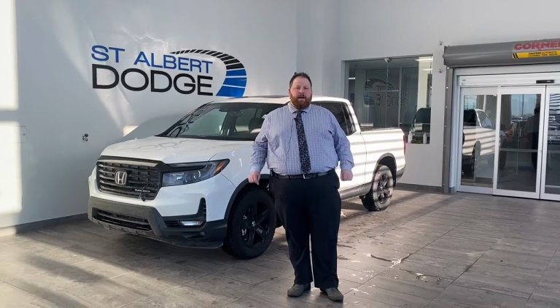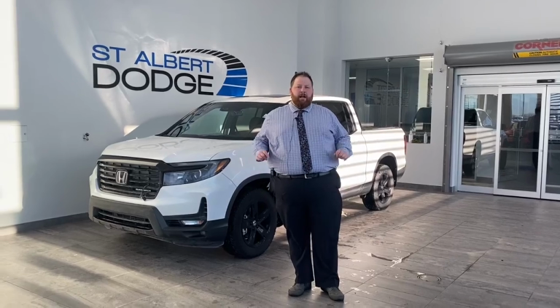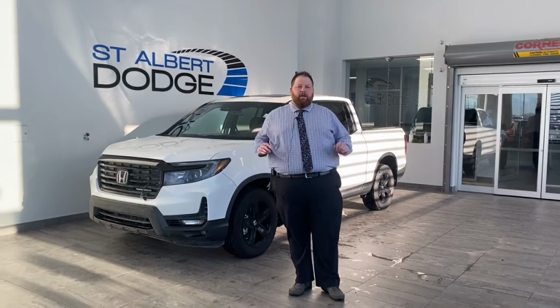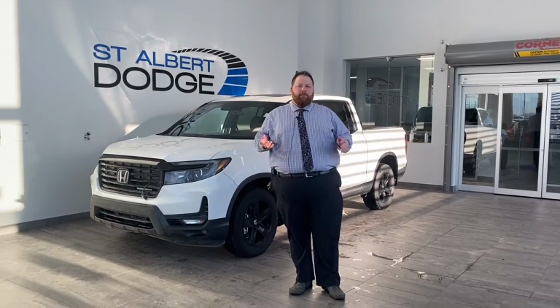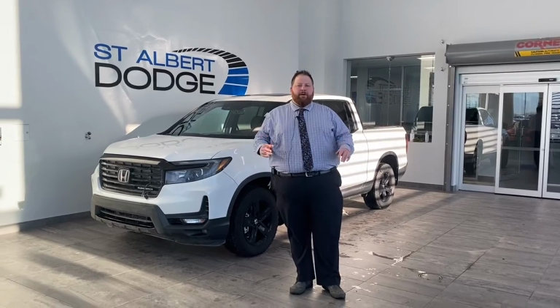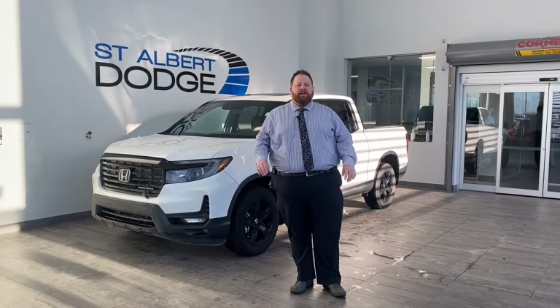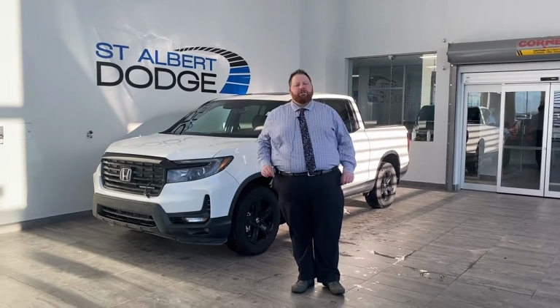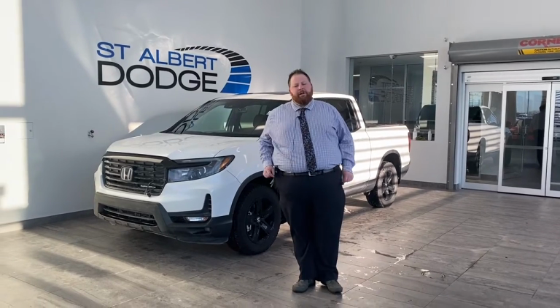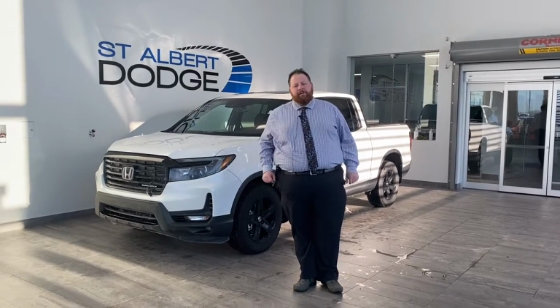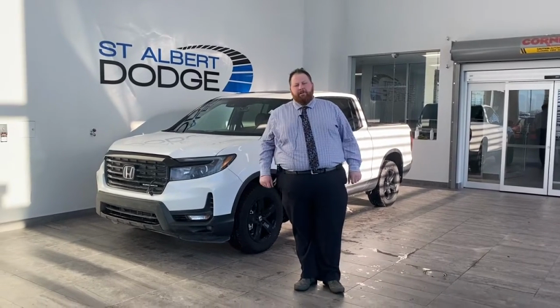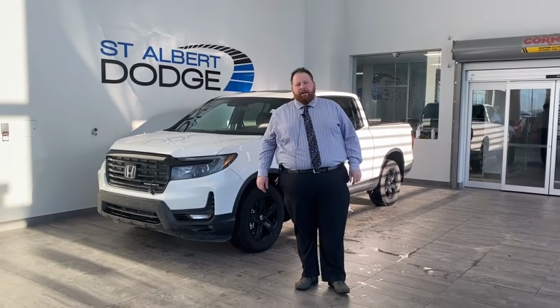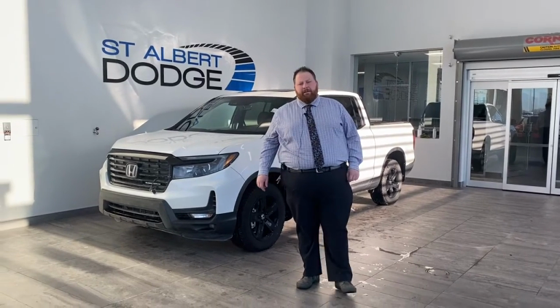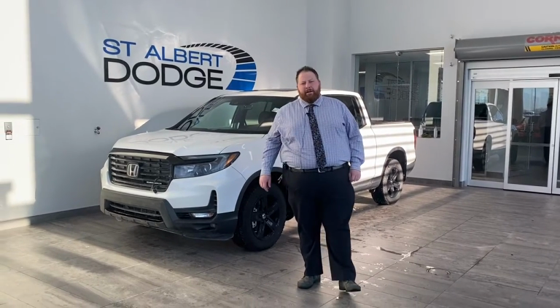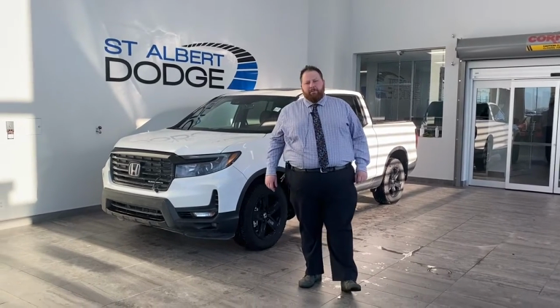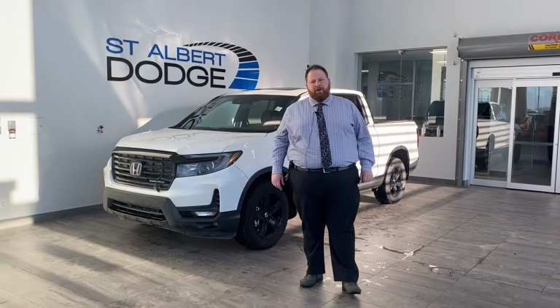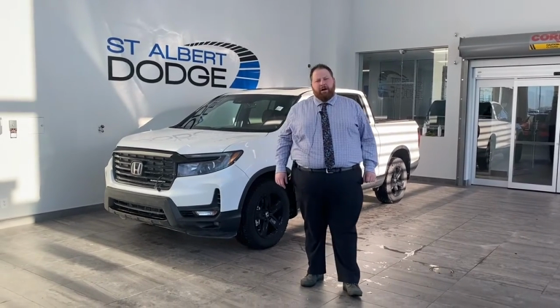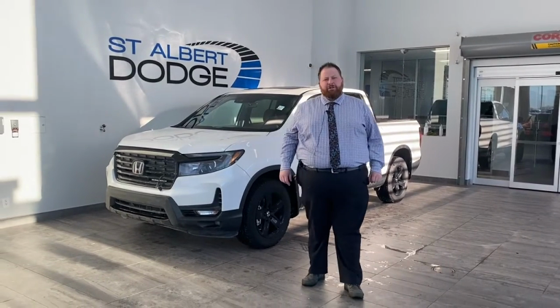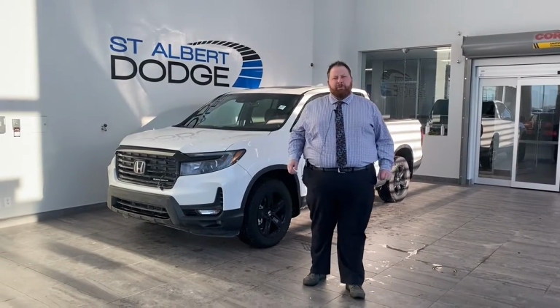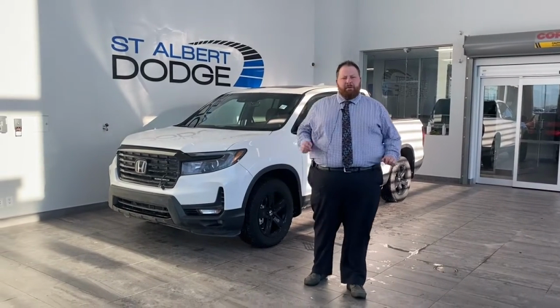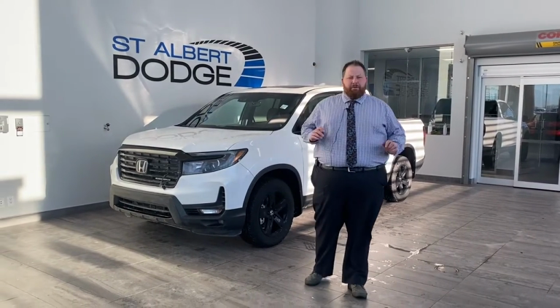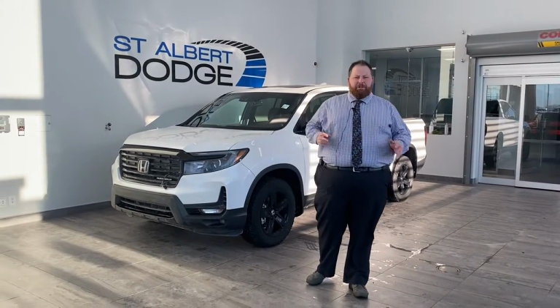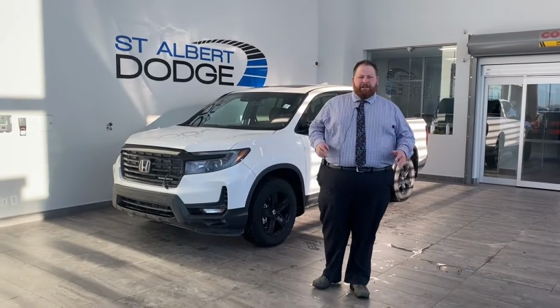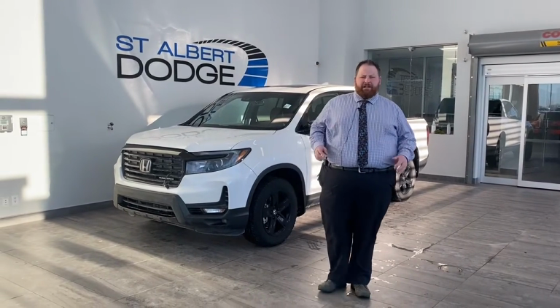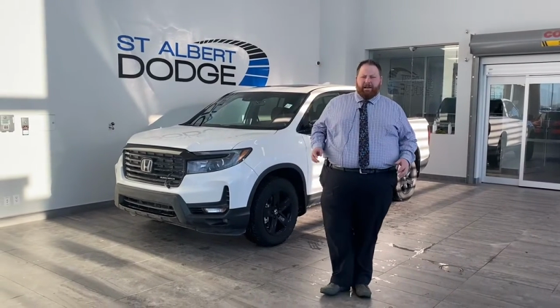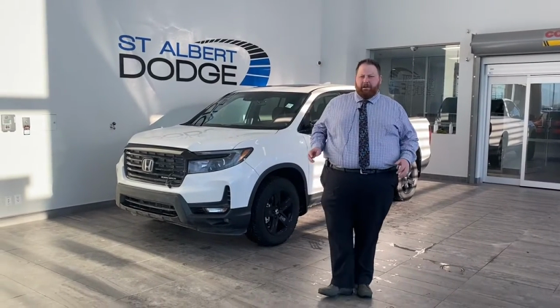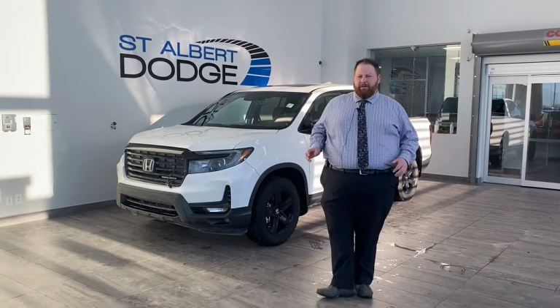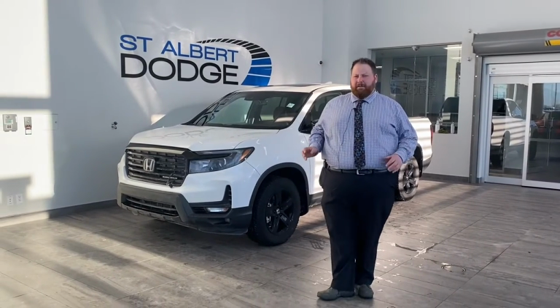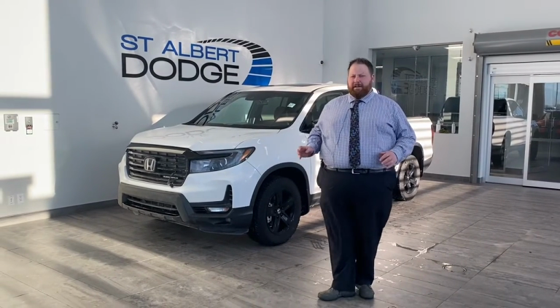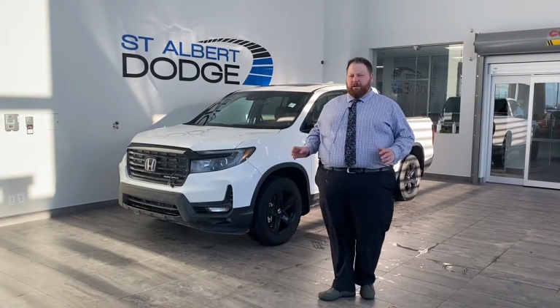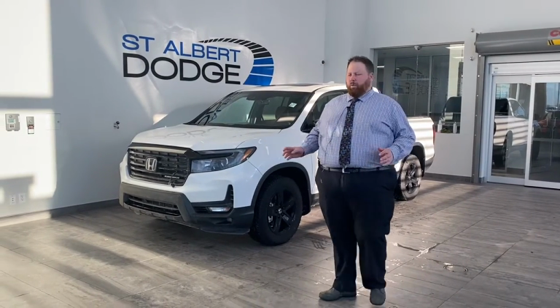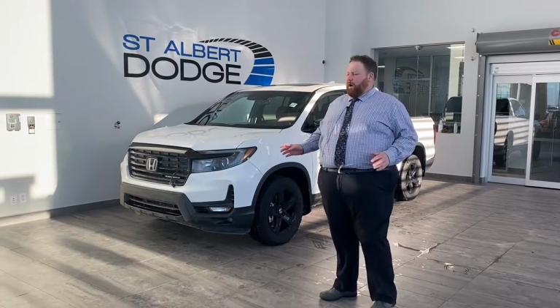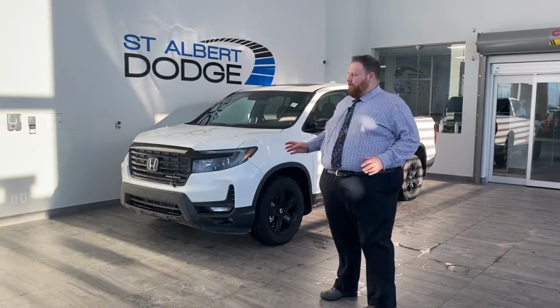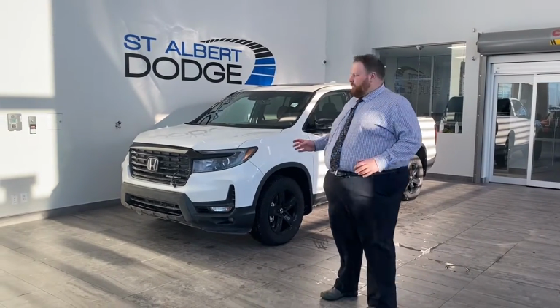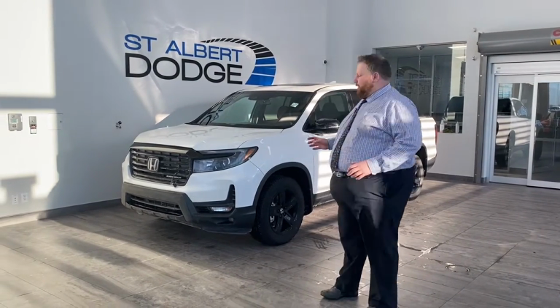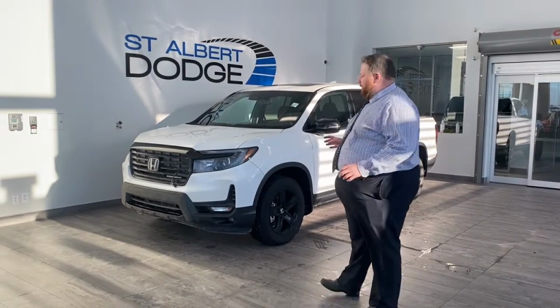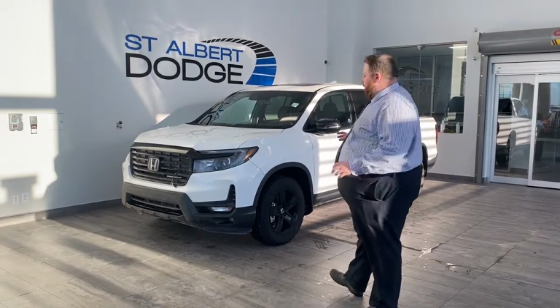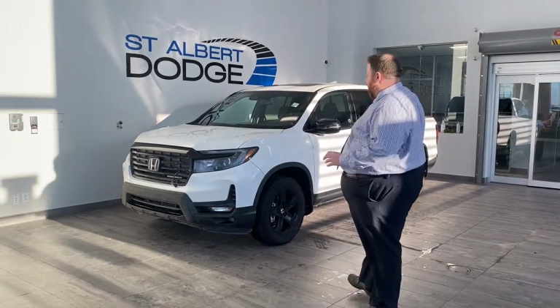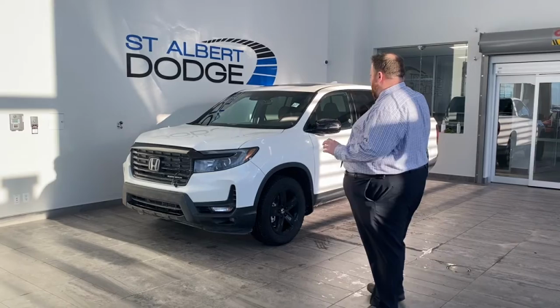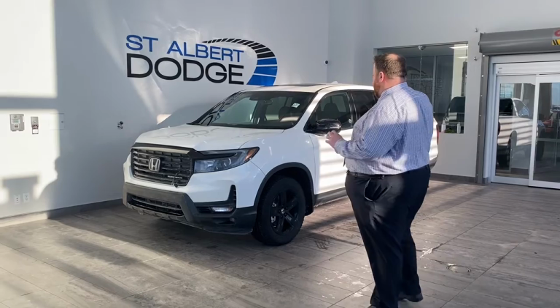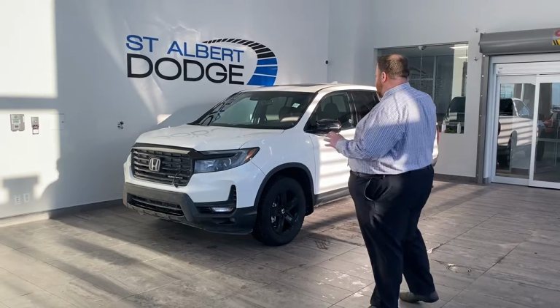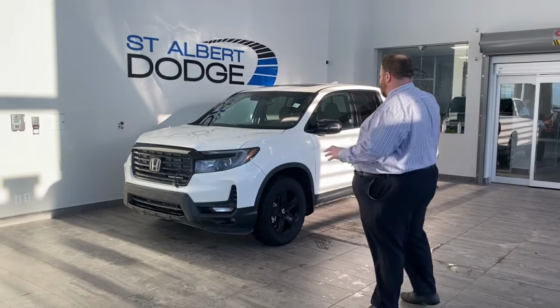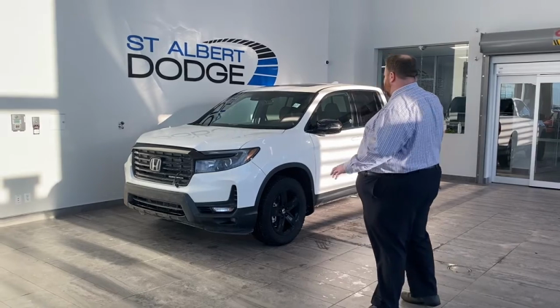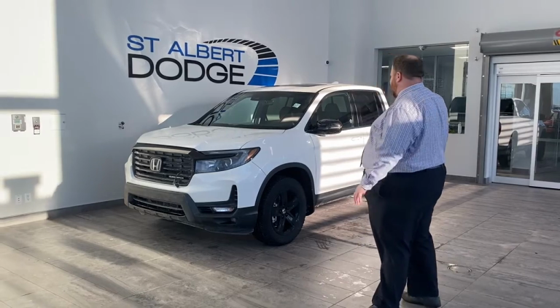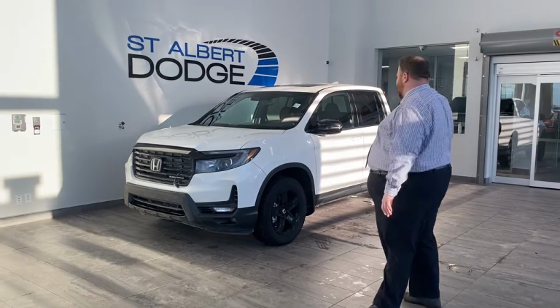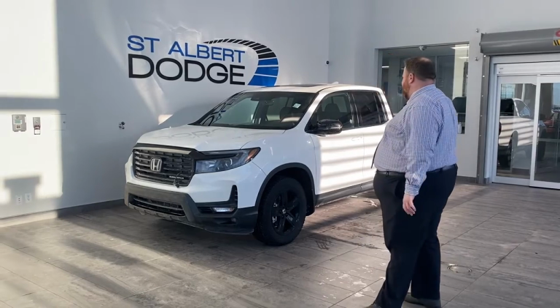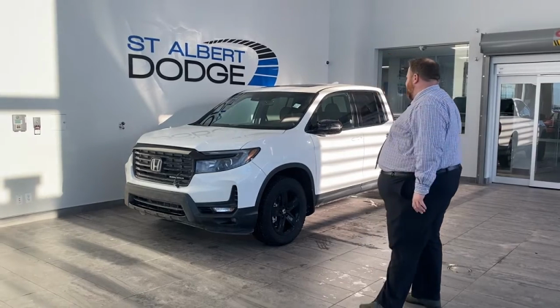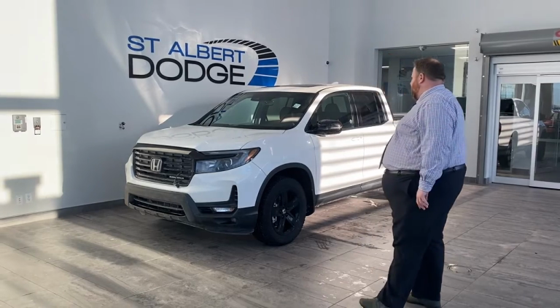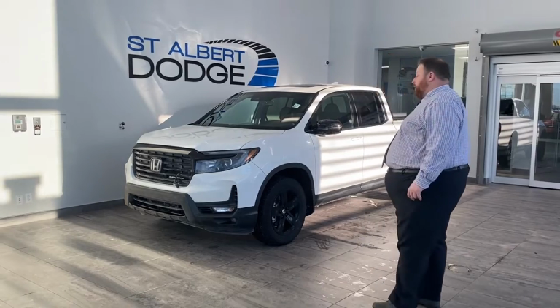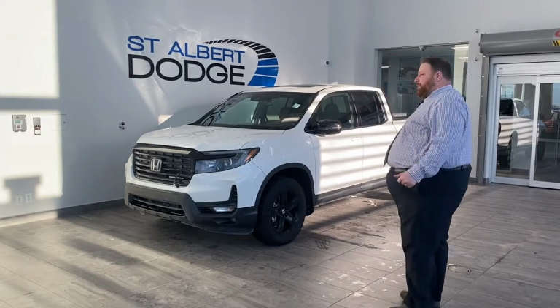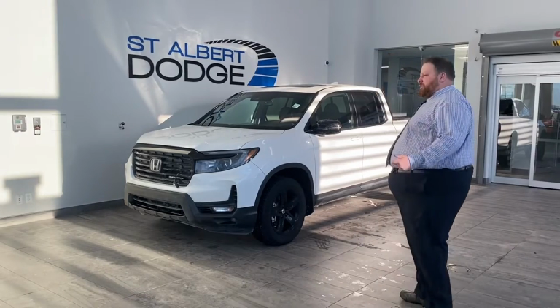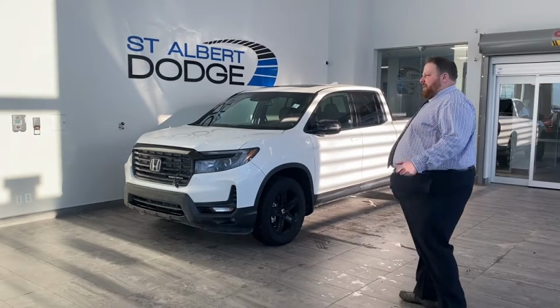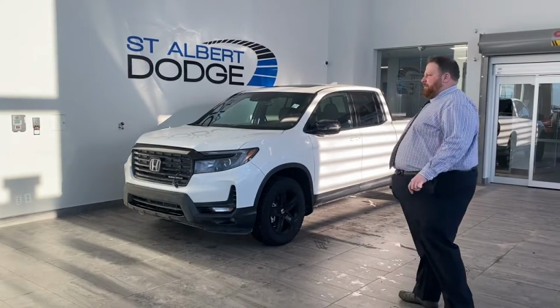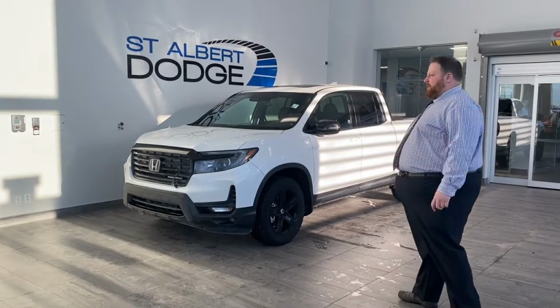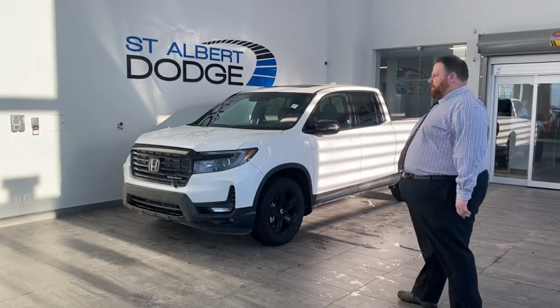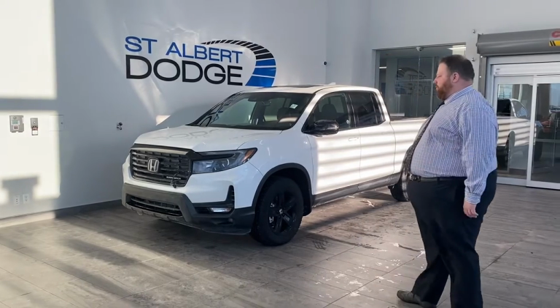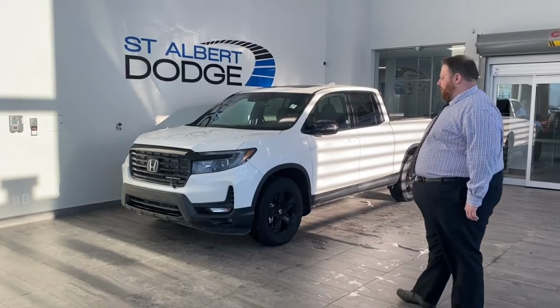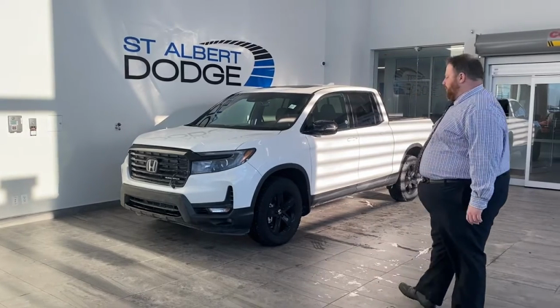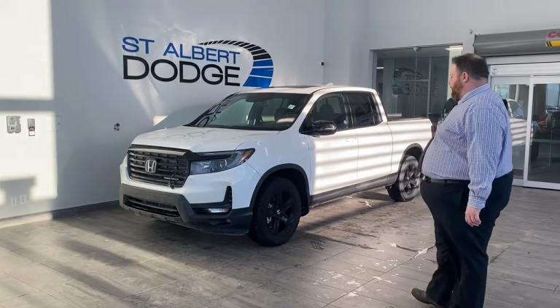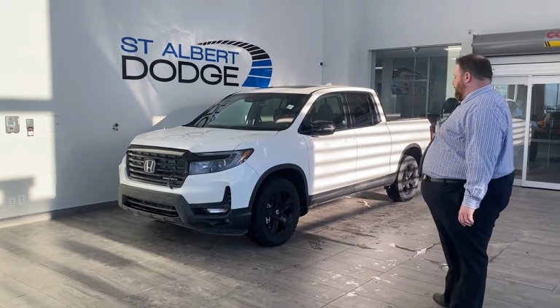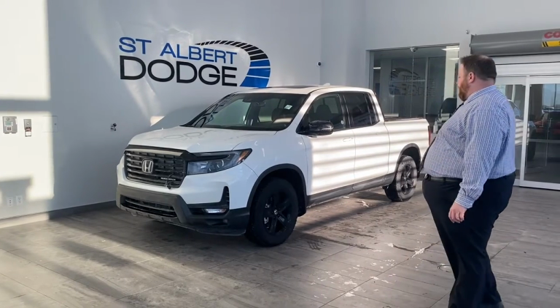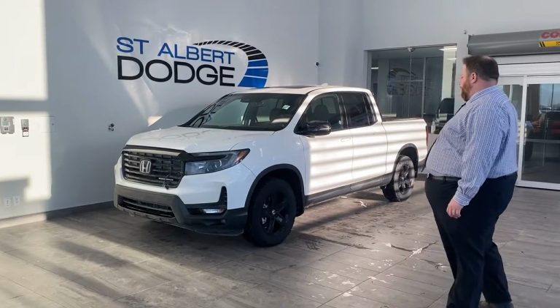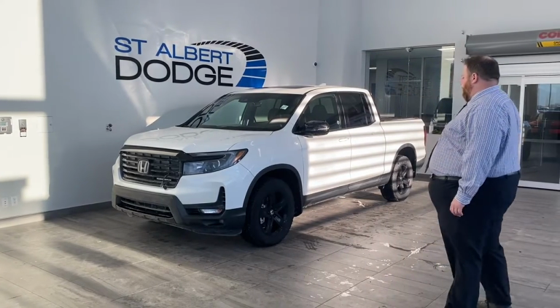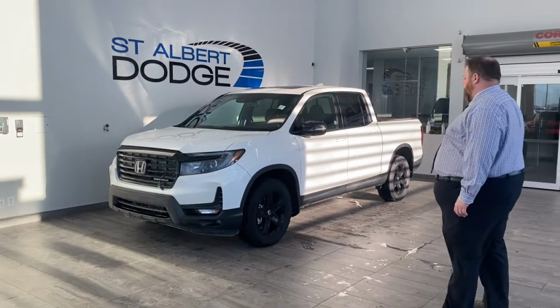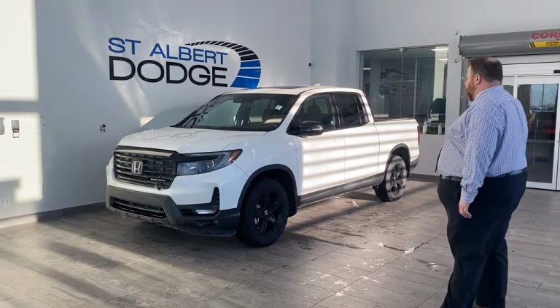Hello everybody, Jonathan Doucette at St. Albert Dodge. I appreciate you taking a look at this detailed walk-around video with this very fresh trade-in — just came in yesterday from the date of the video.